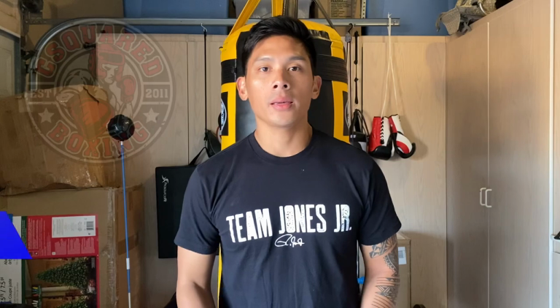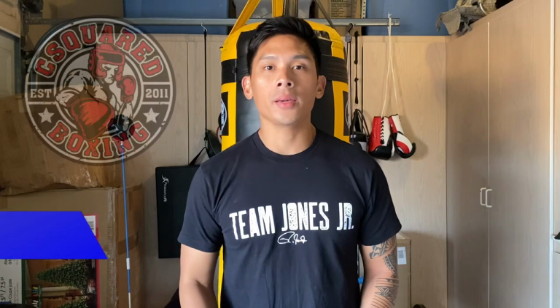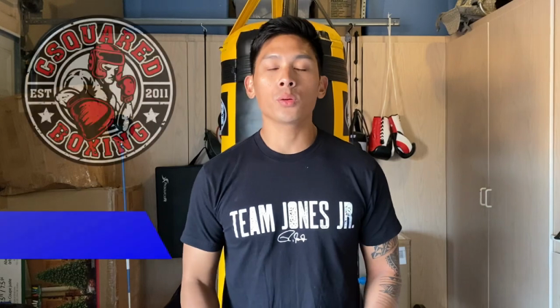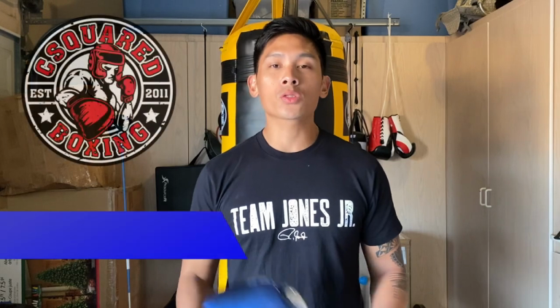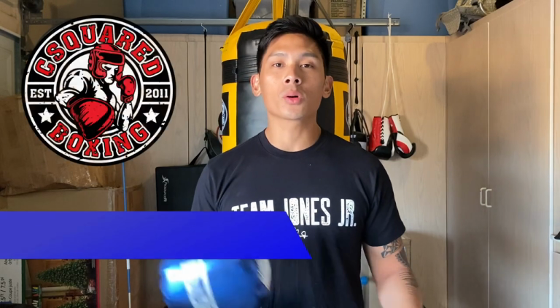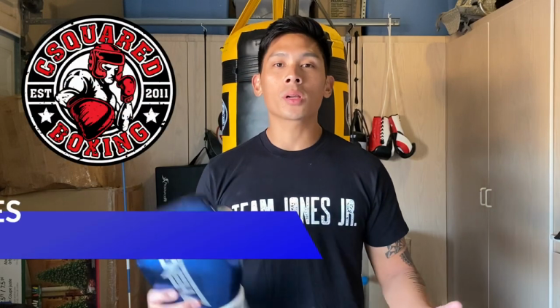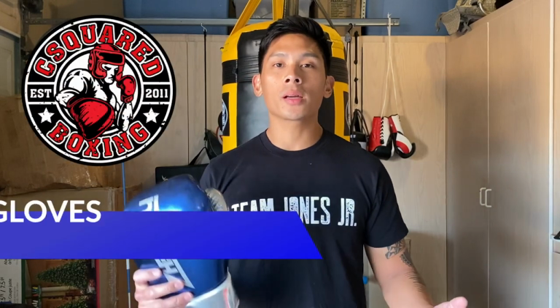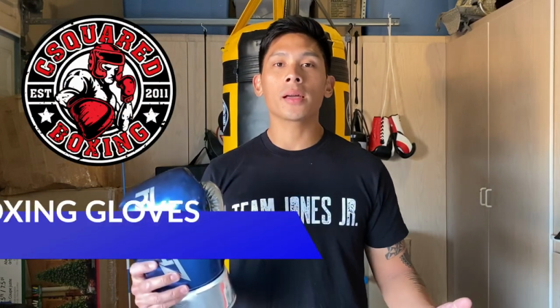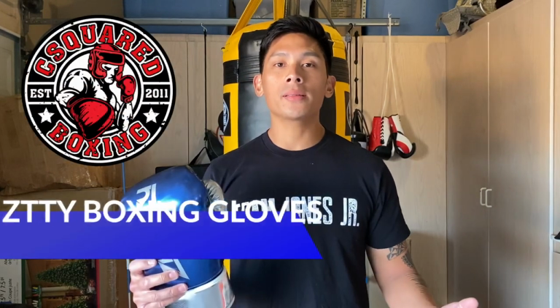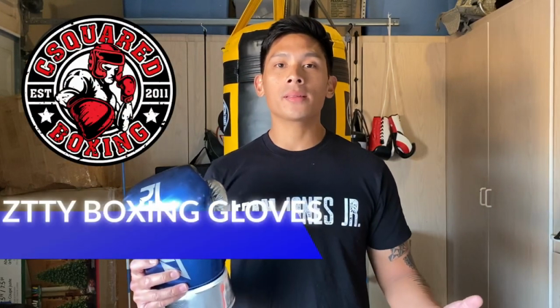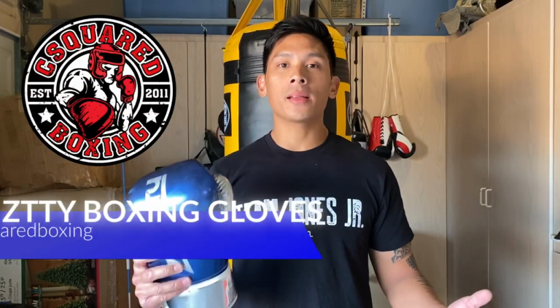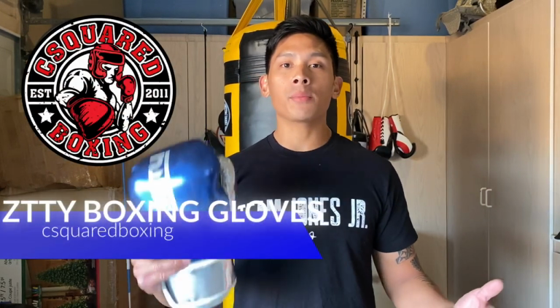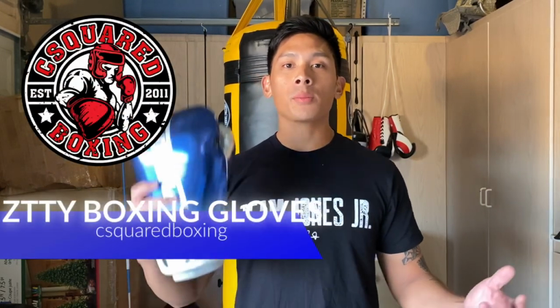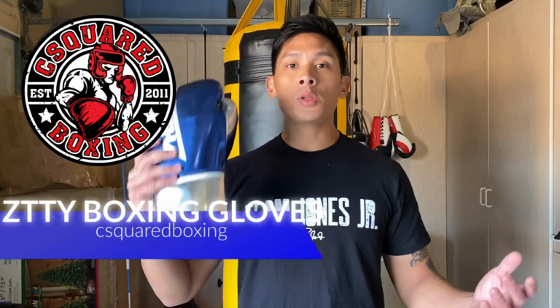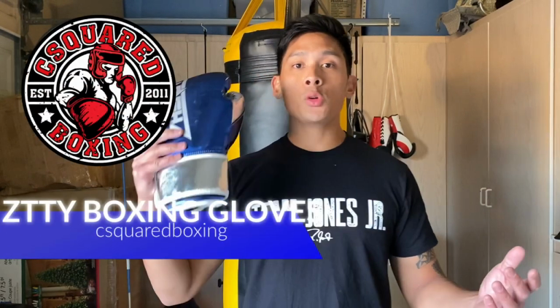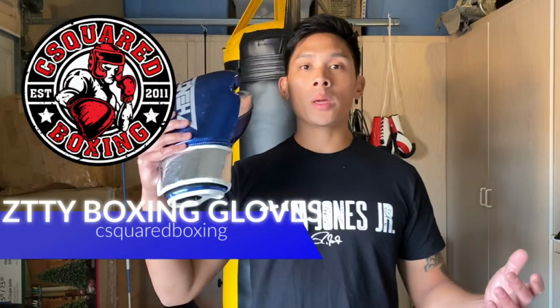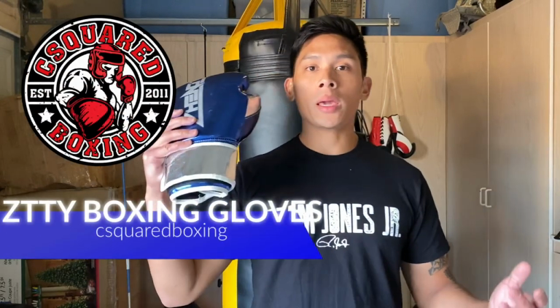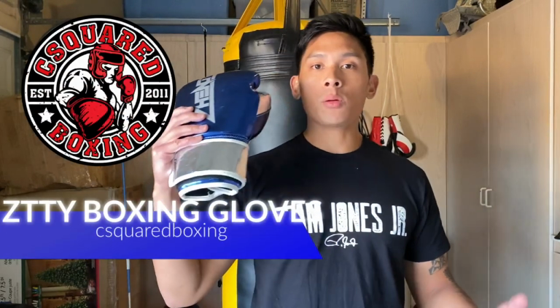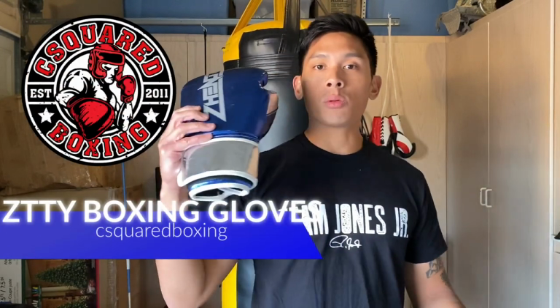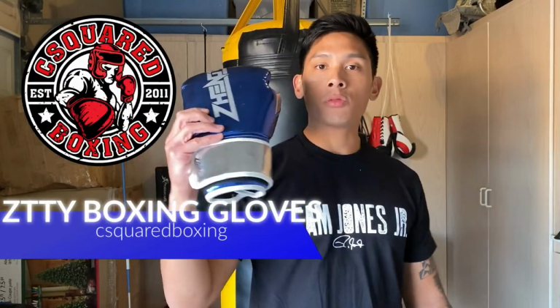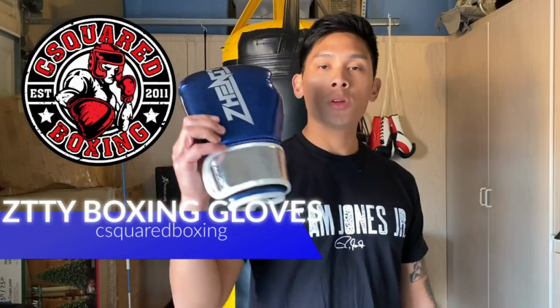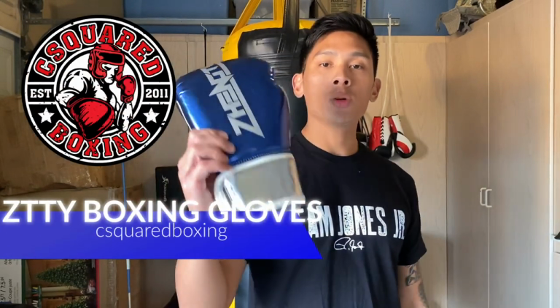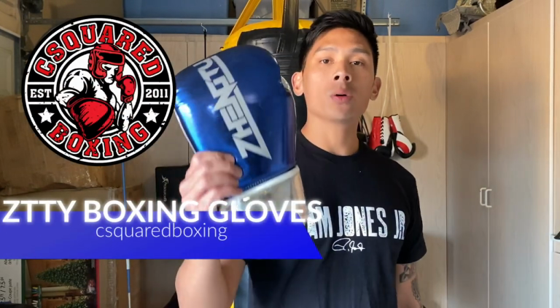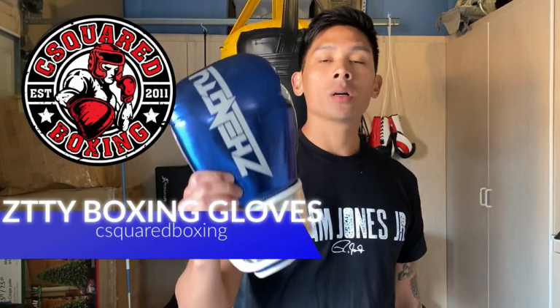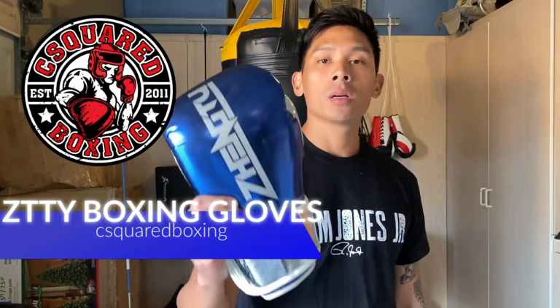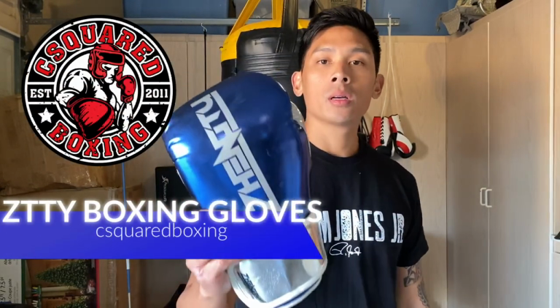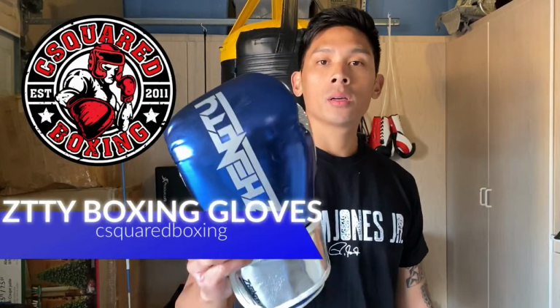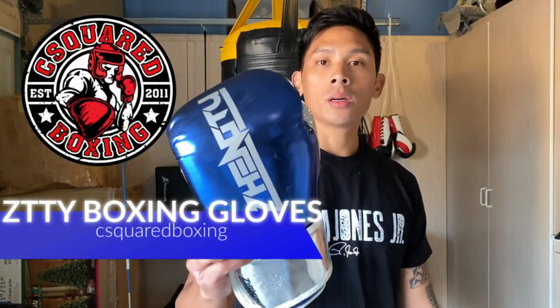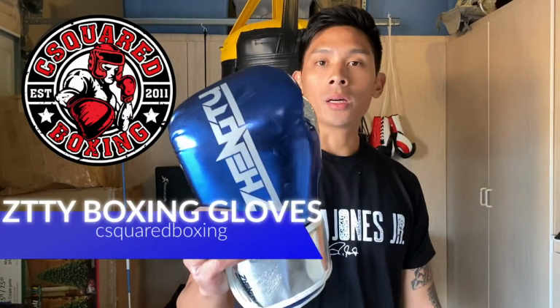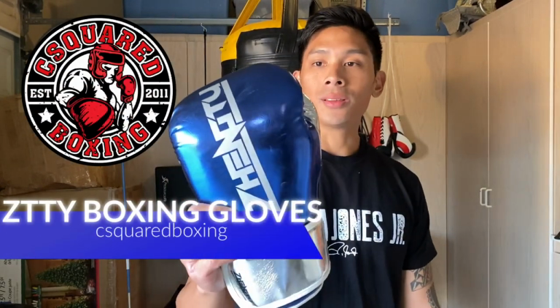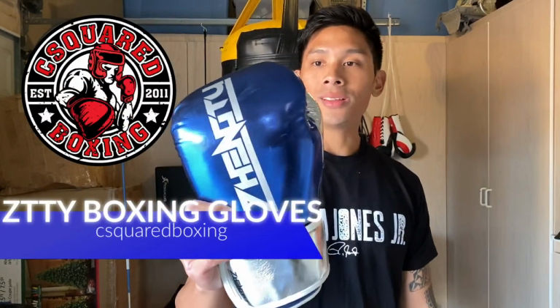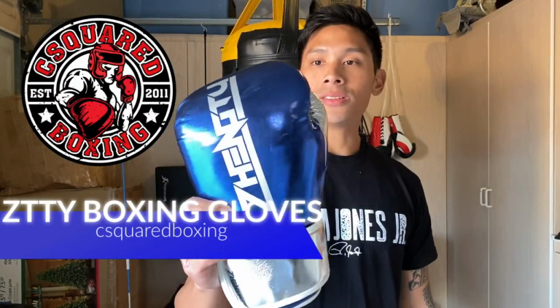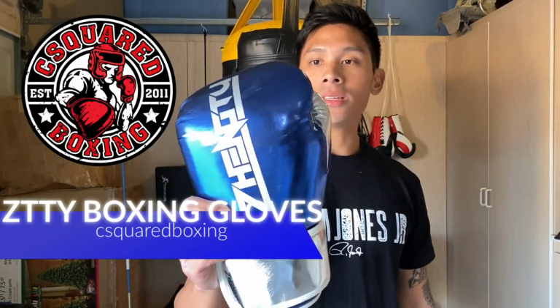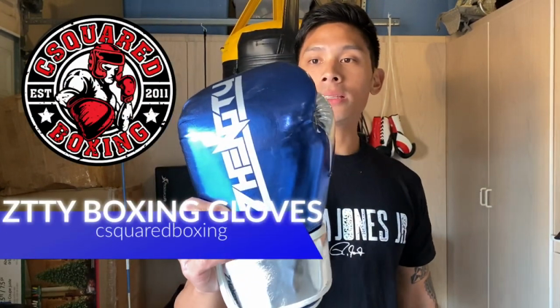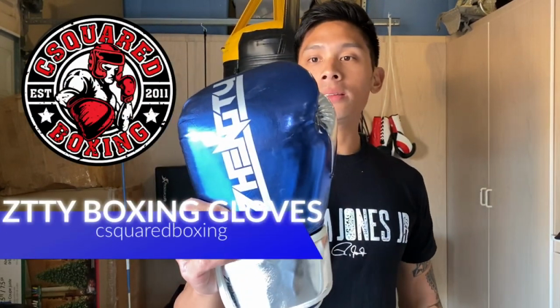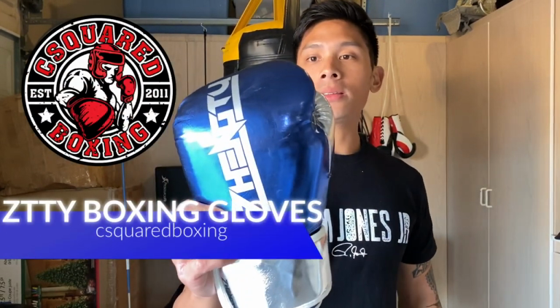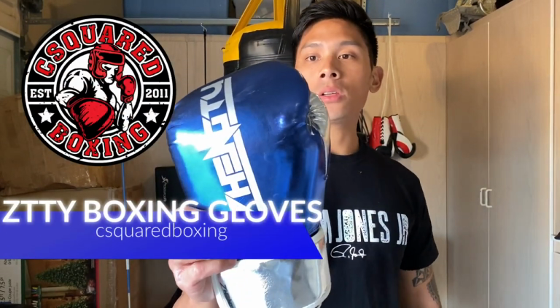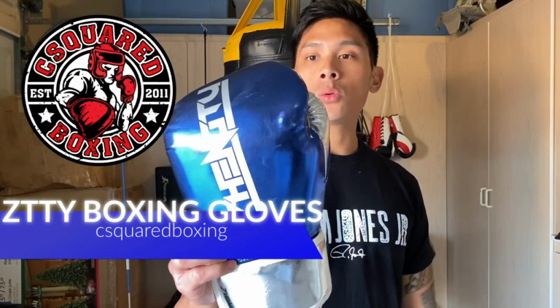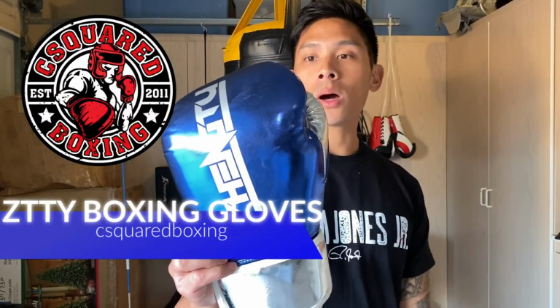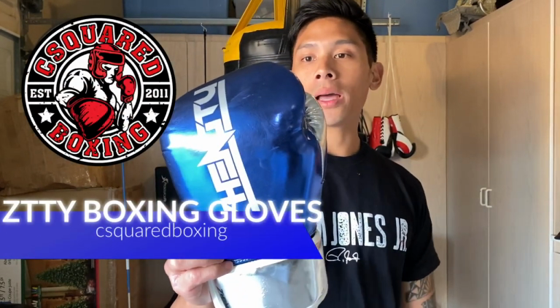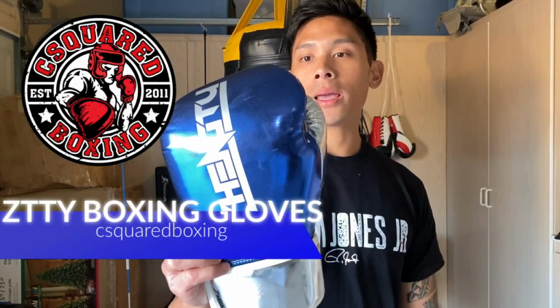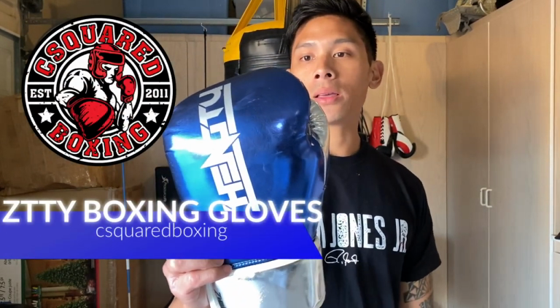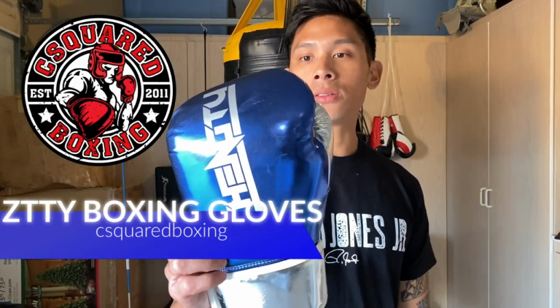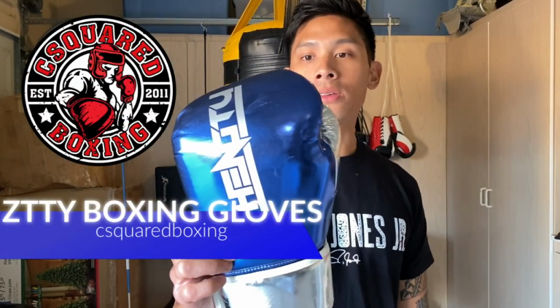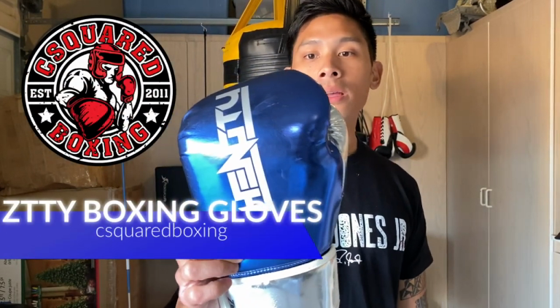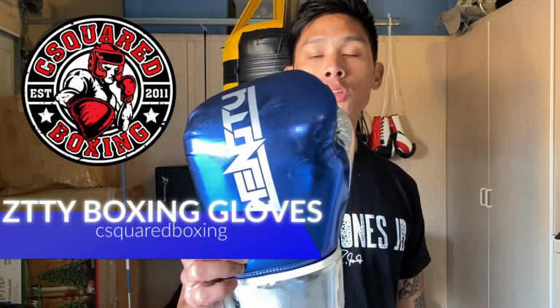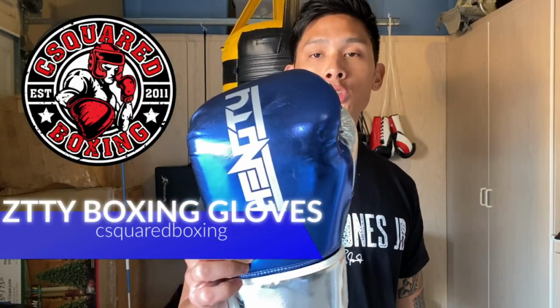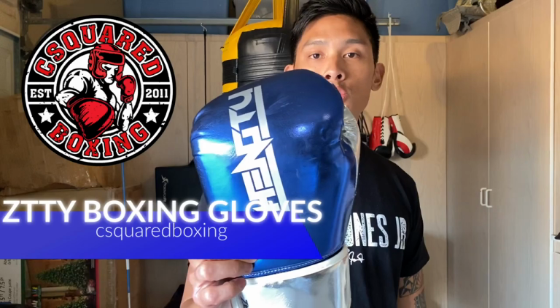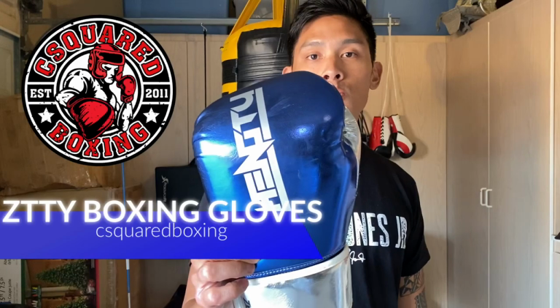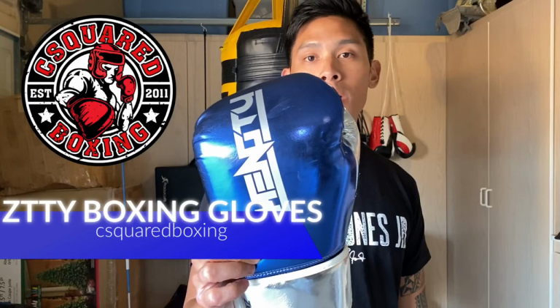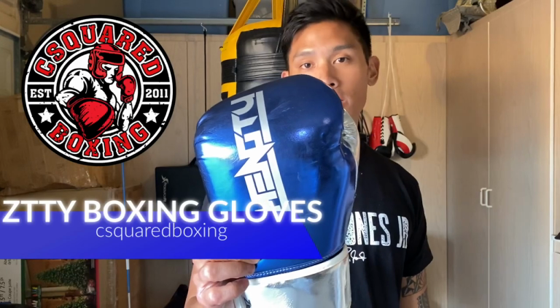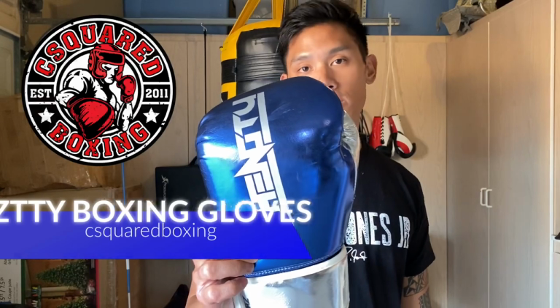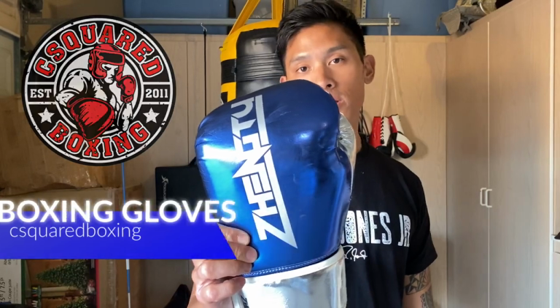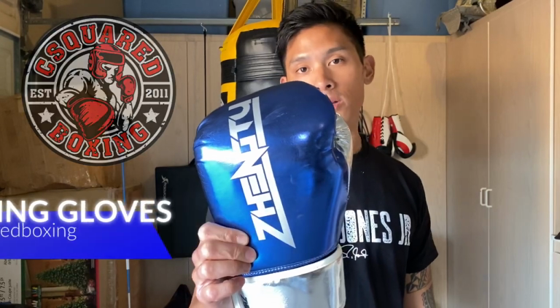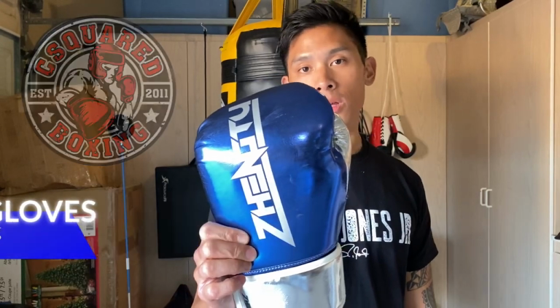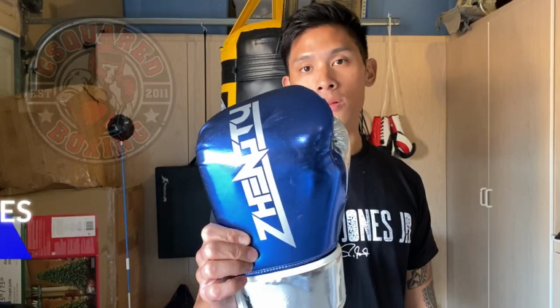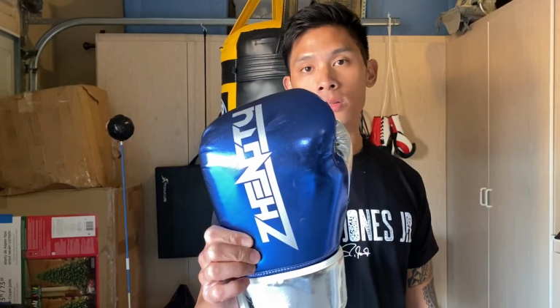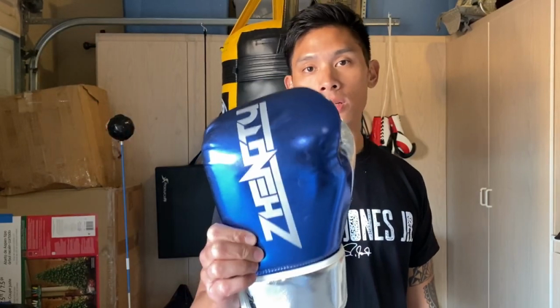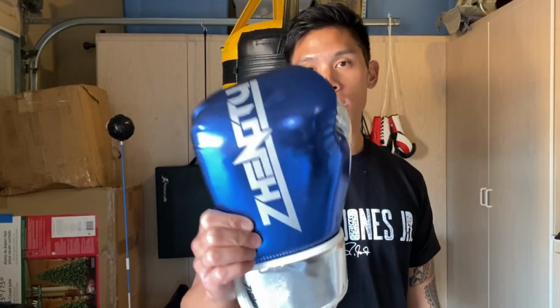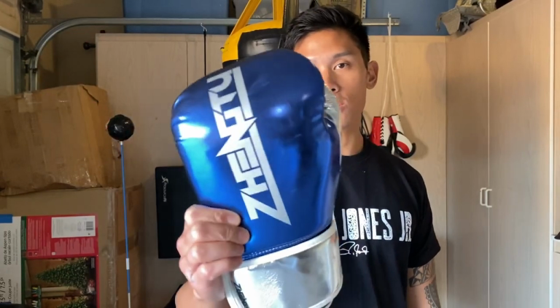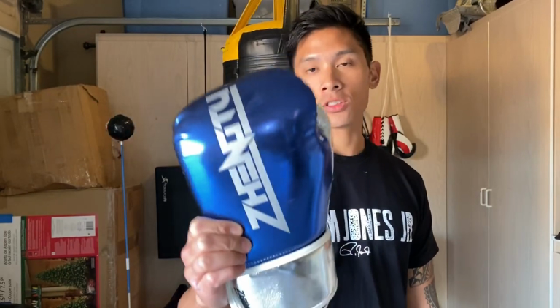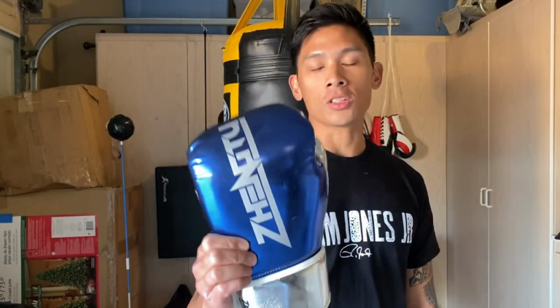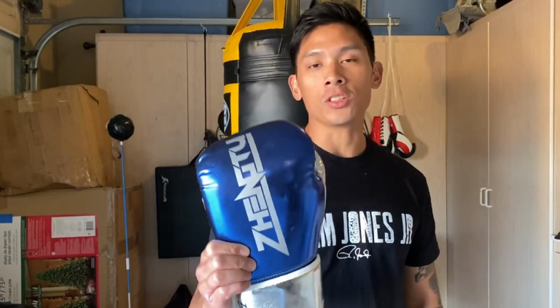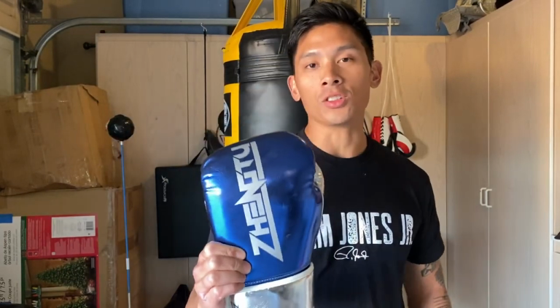Hey, what's going on guys? Today I'm going to be doing a review on the ZTTY Zengtu boxing gloves, so stay tuned.